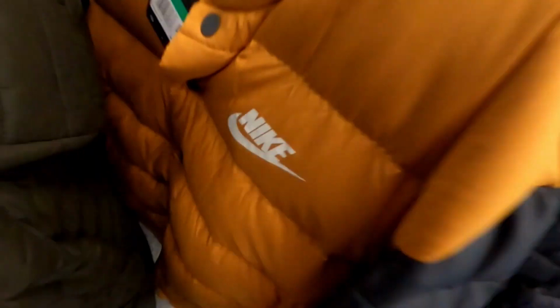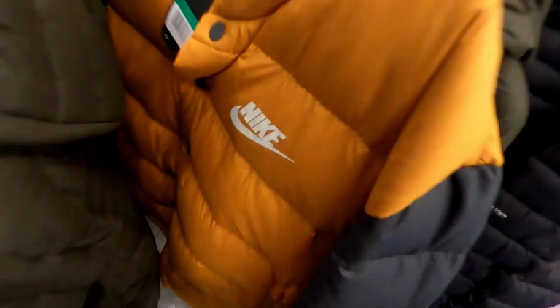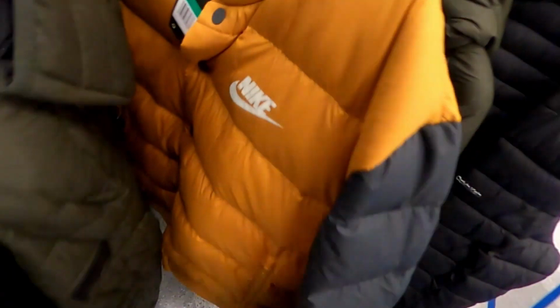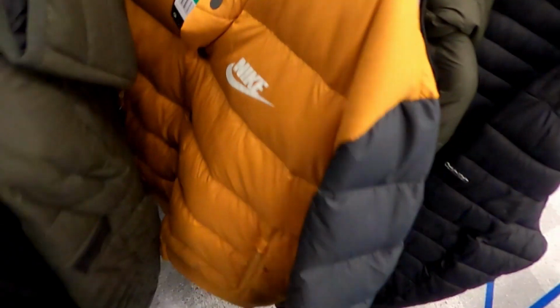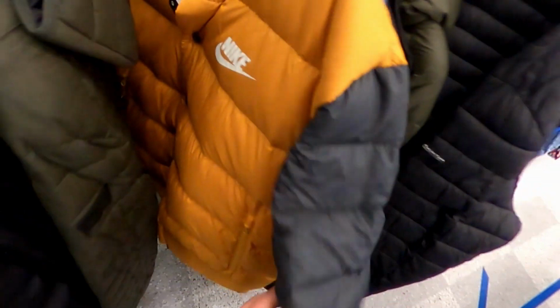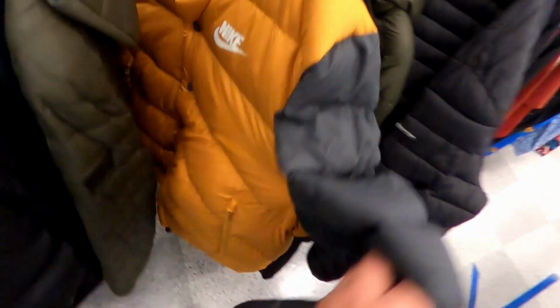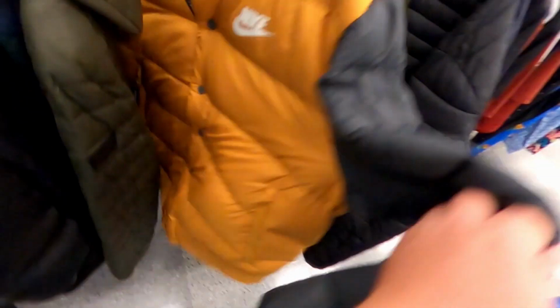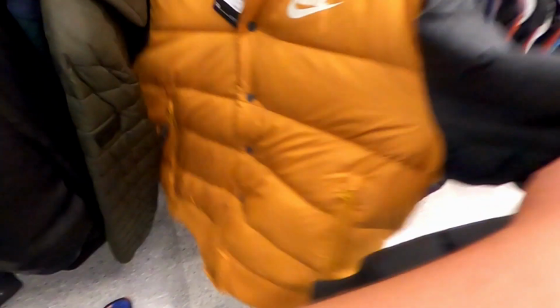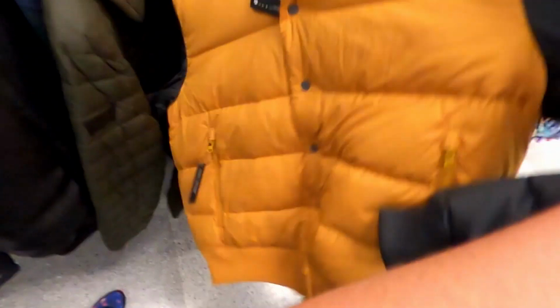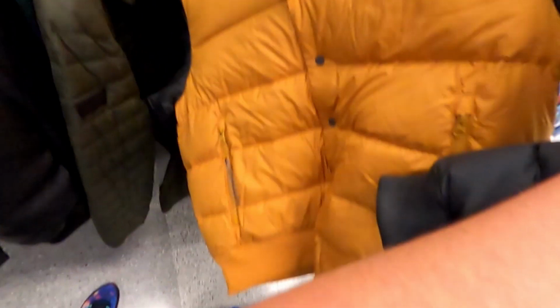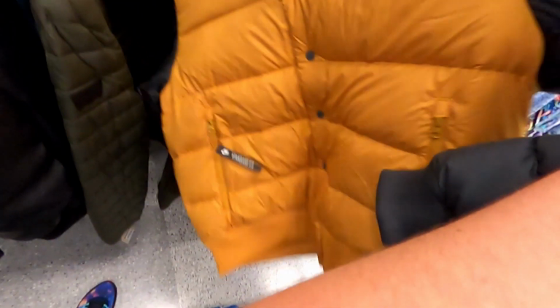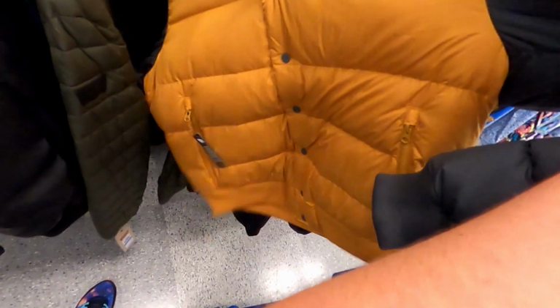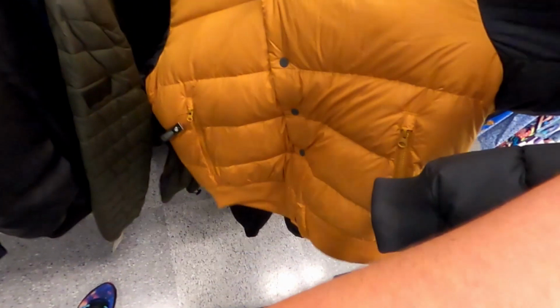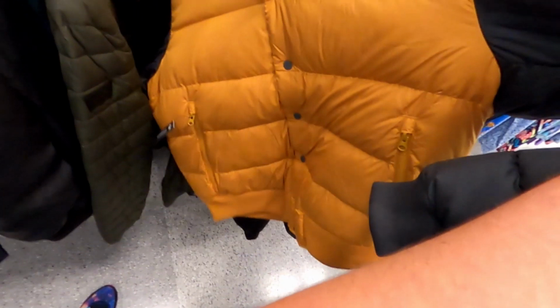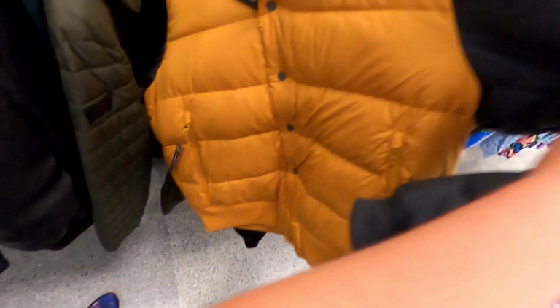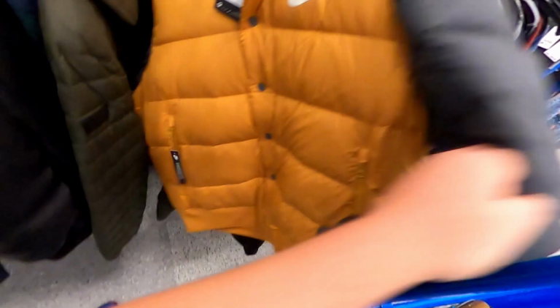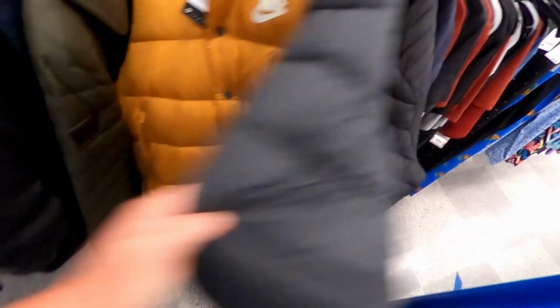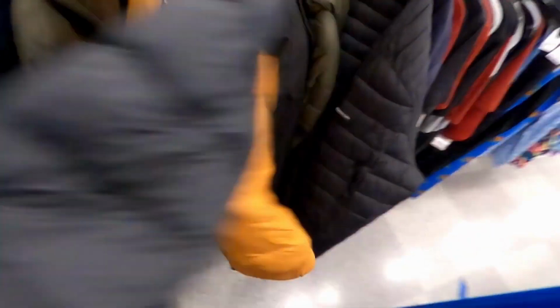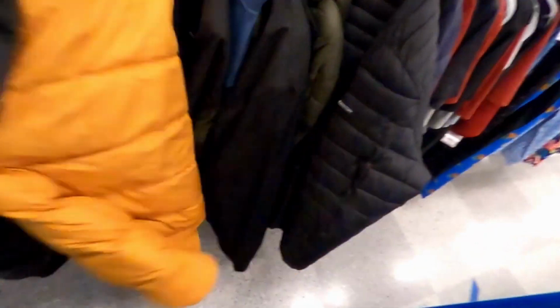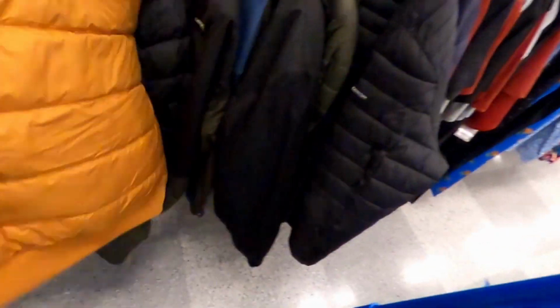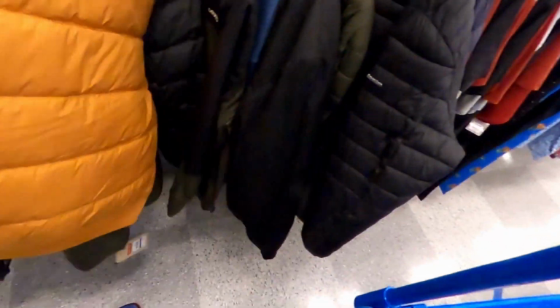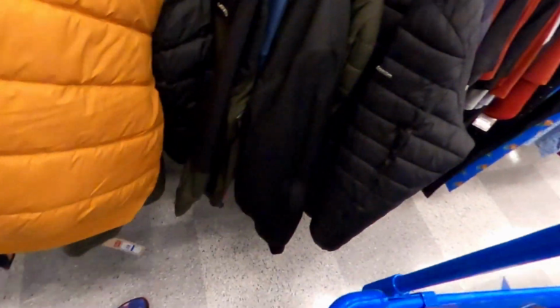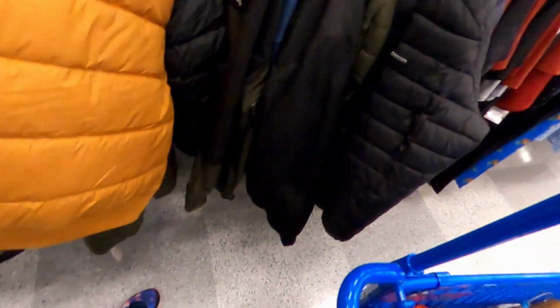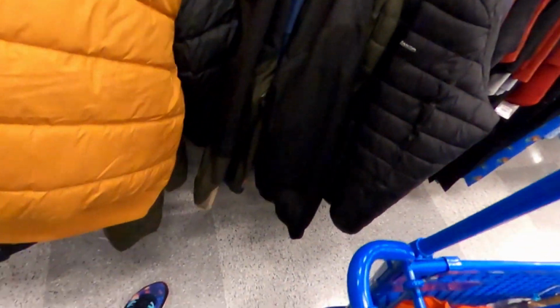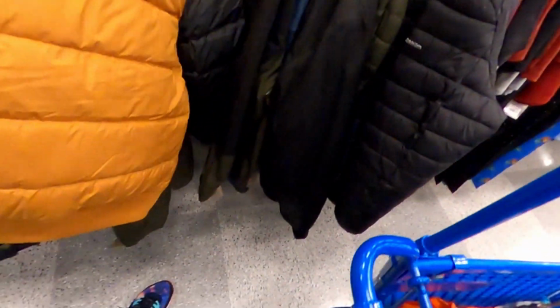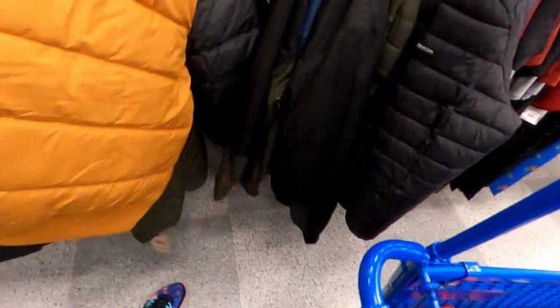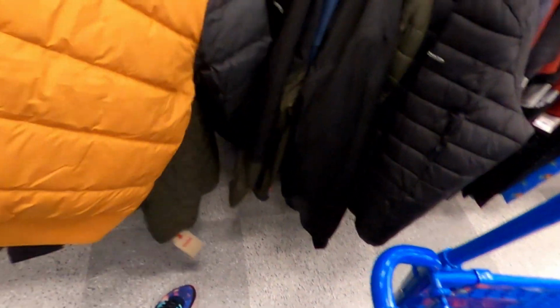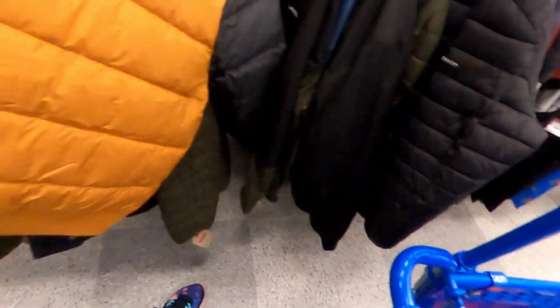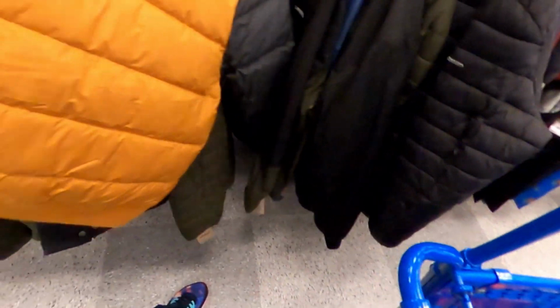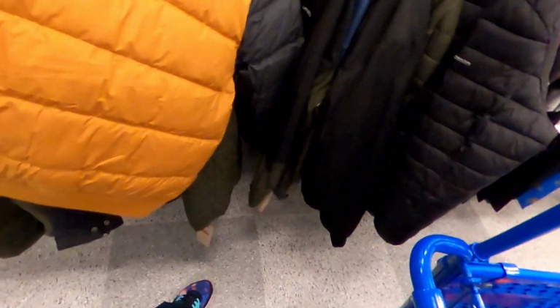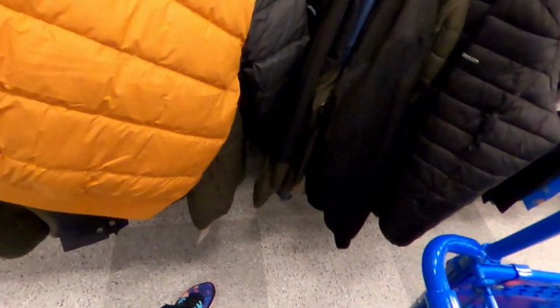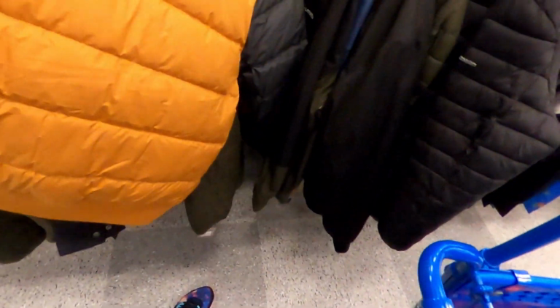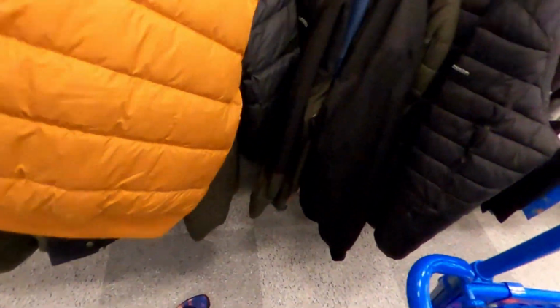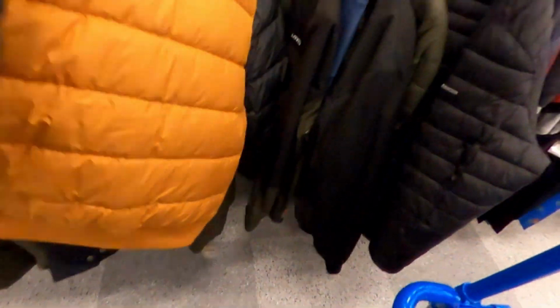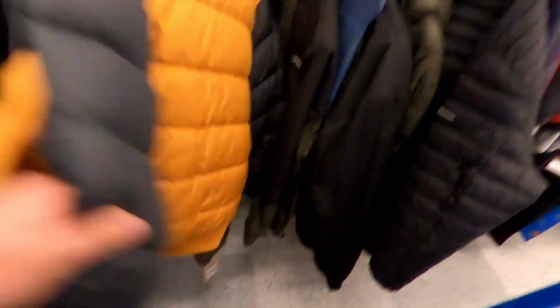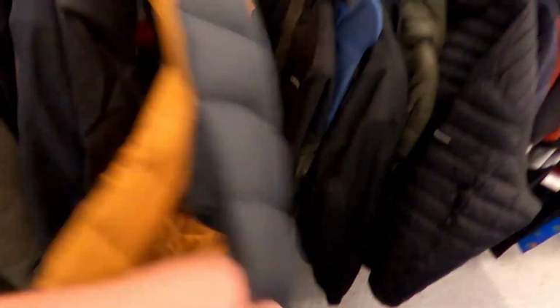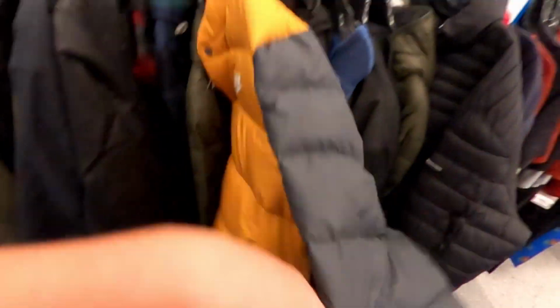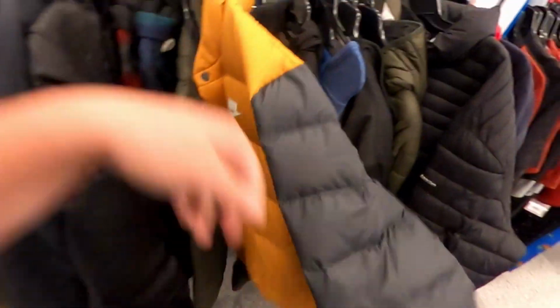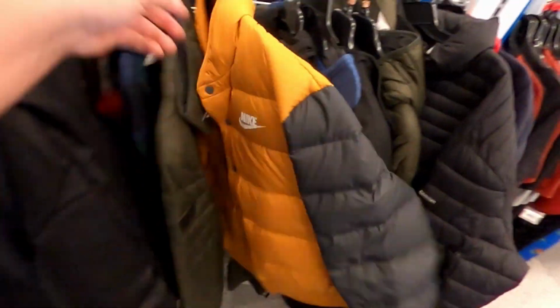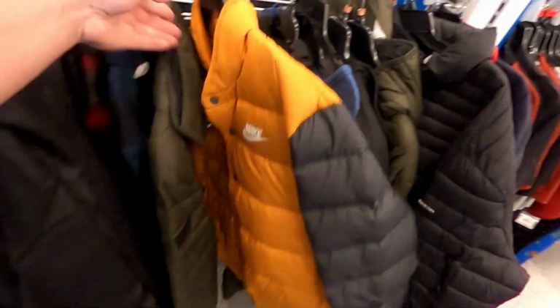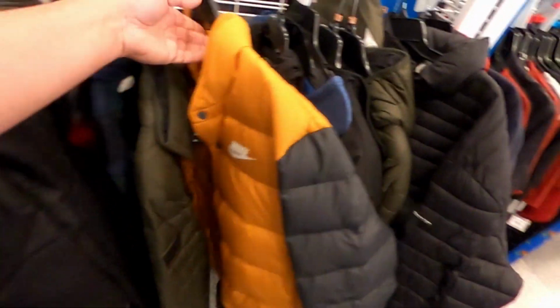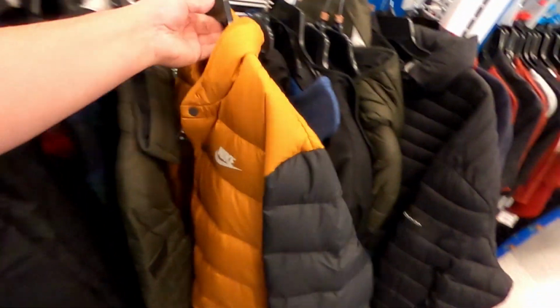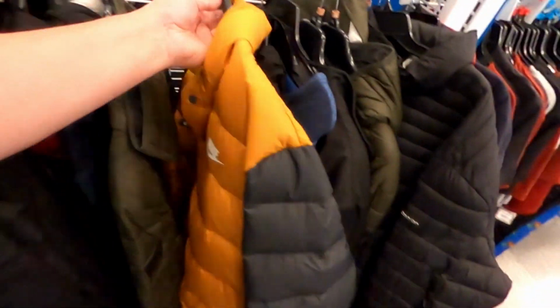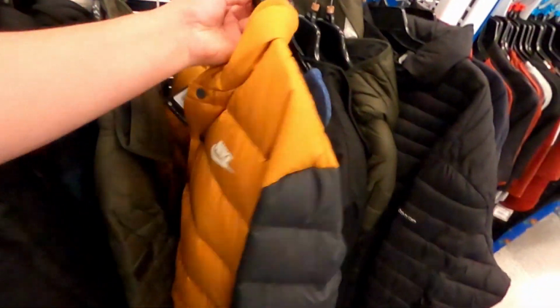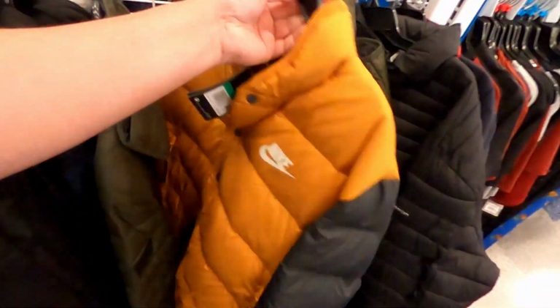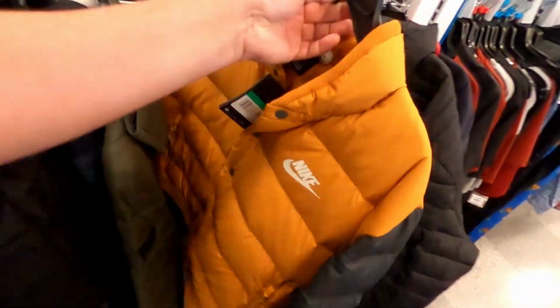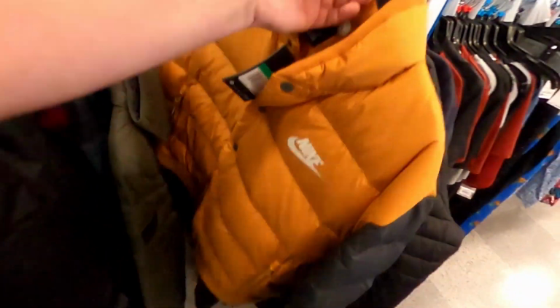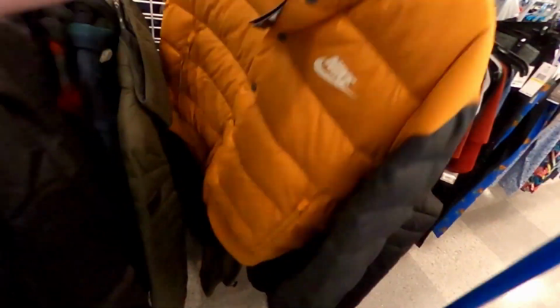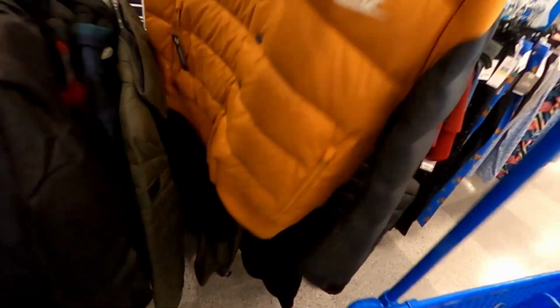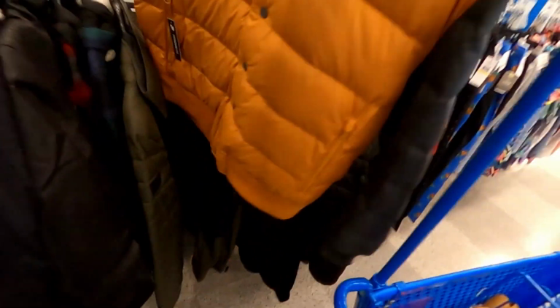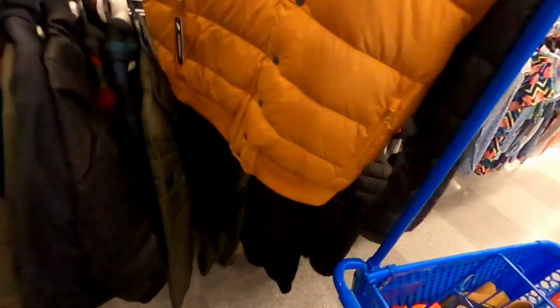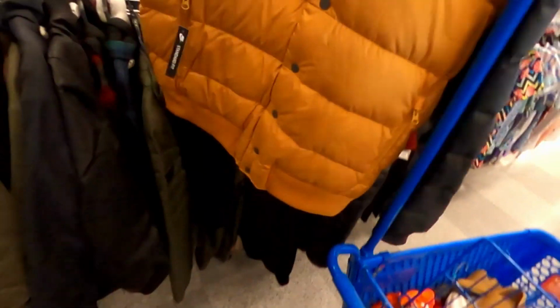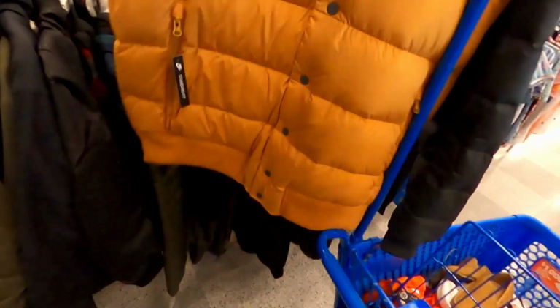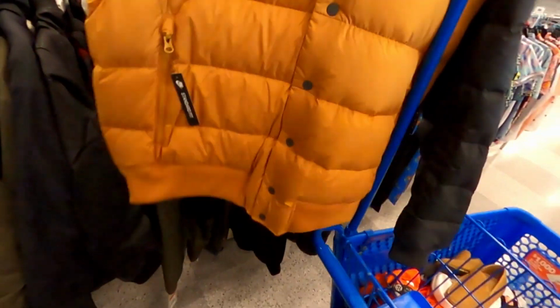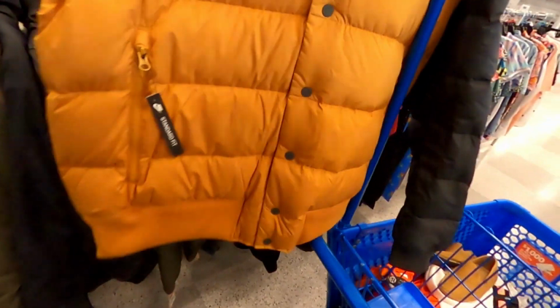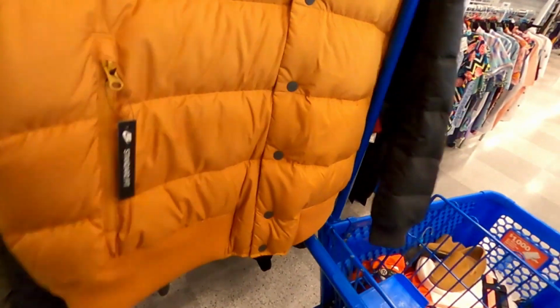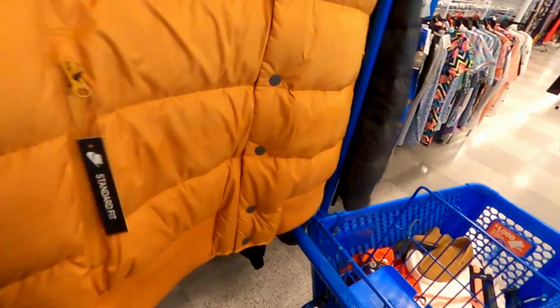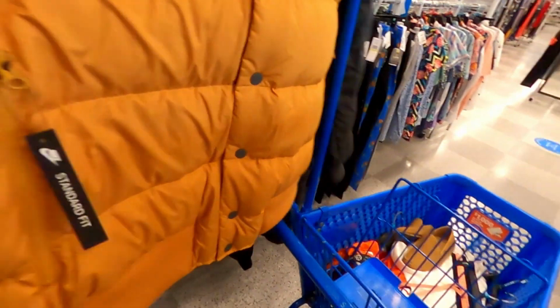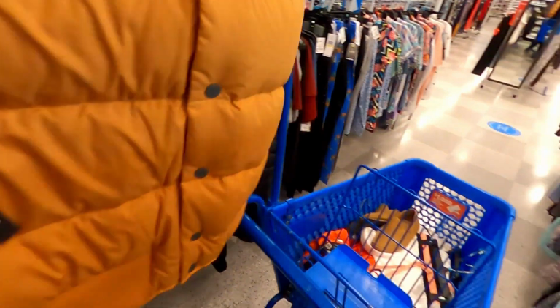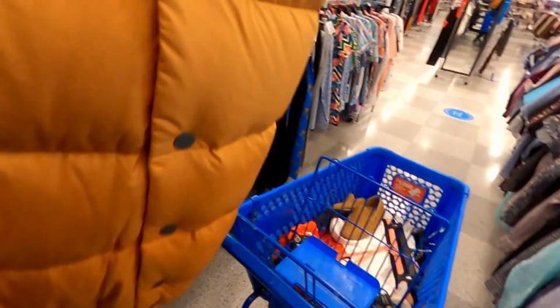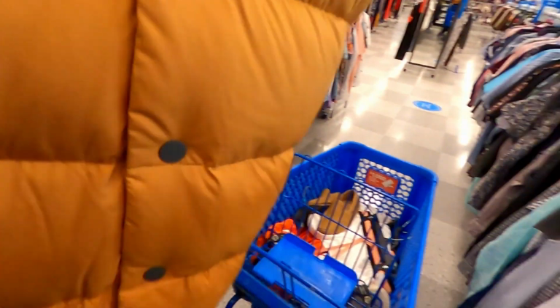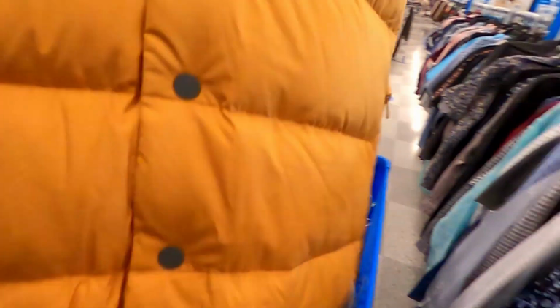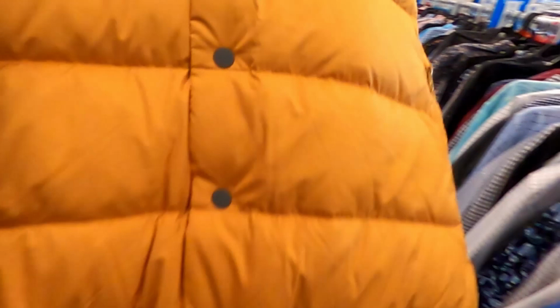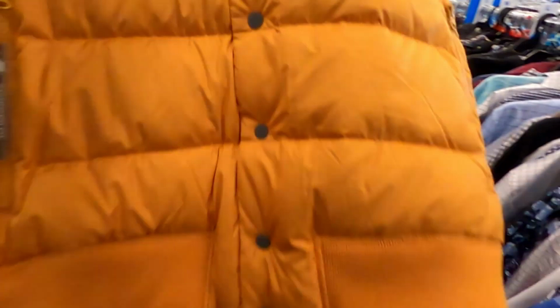$150.00 — no Ross tag. We'll see what they want for this.